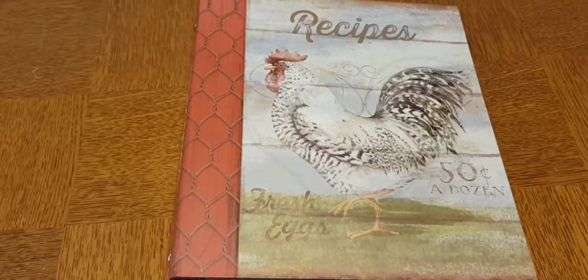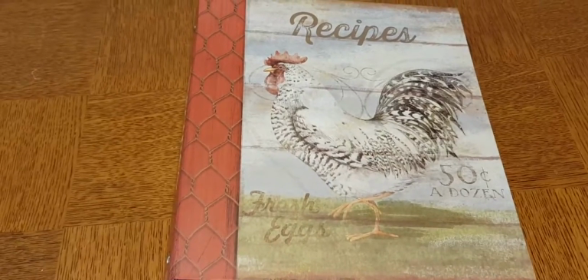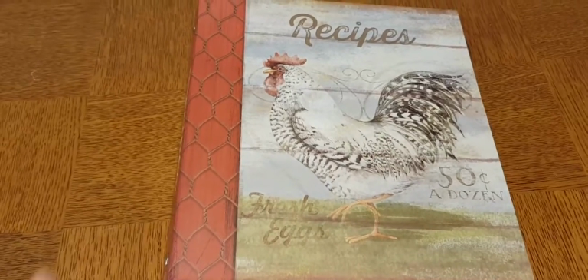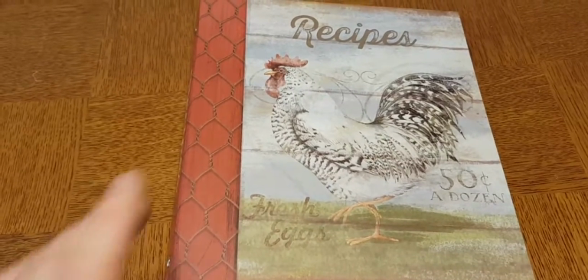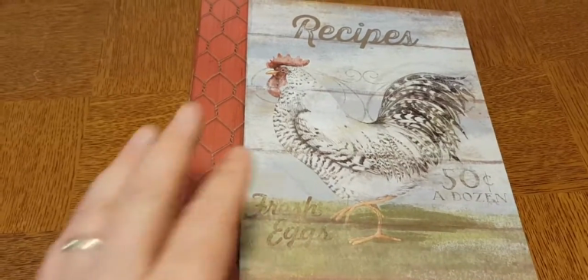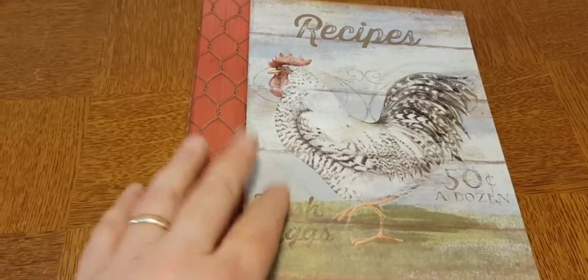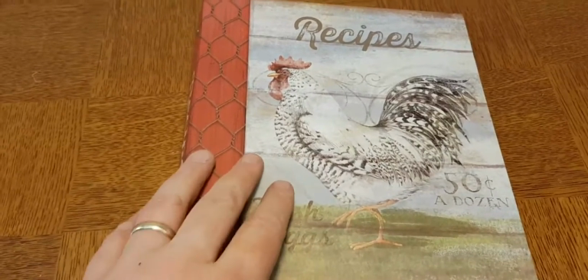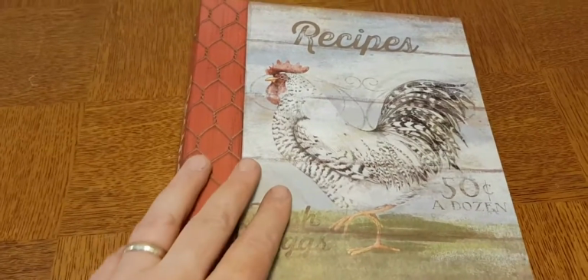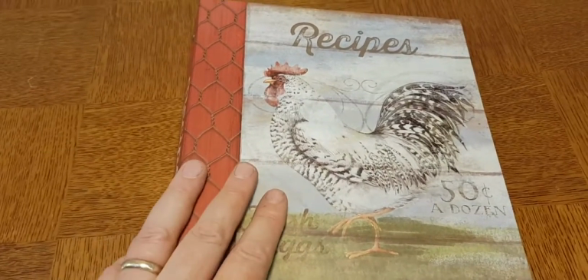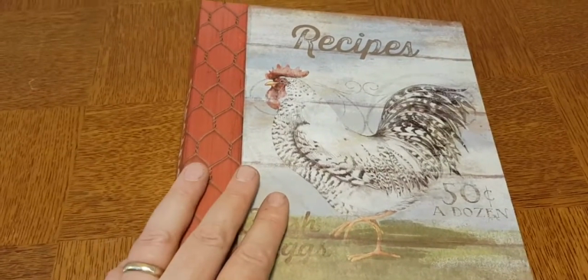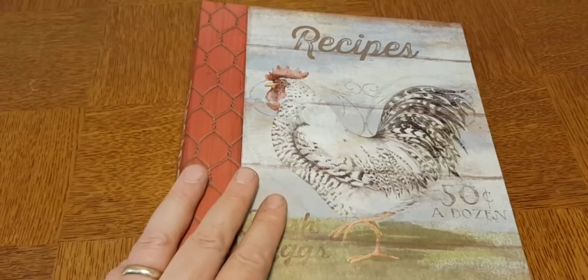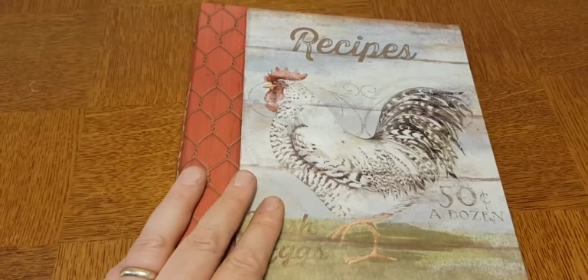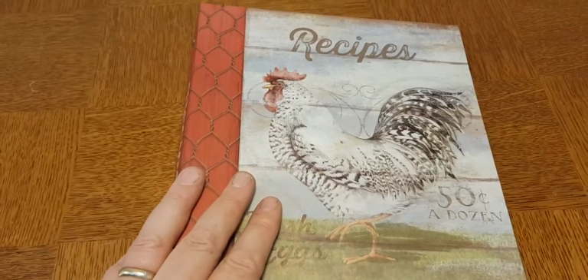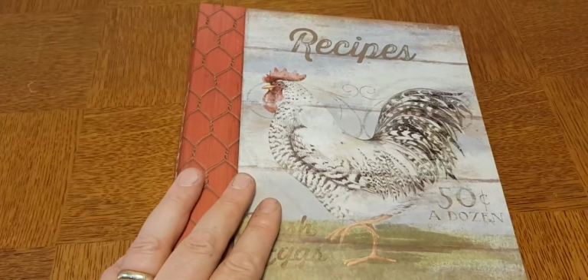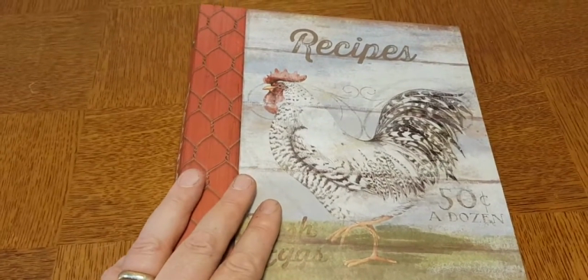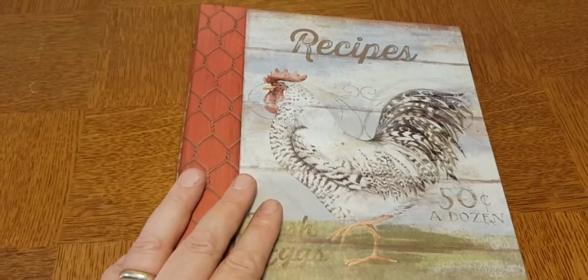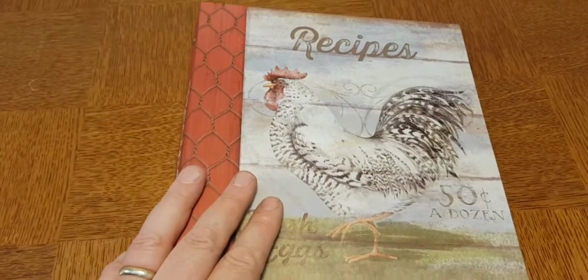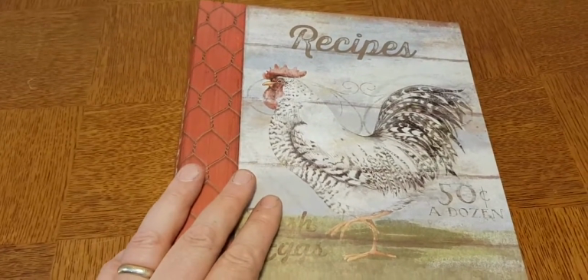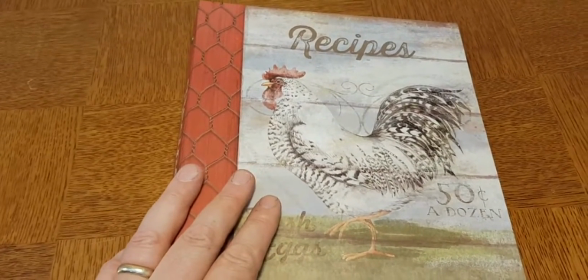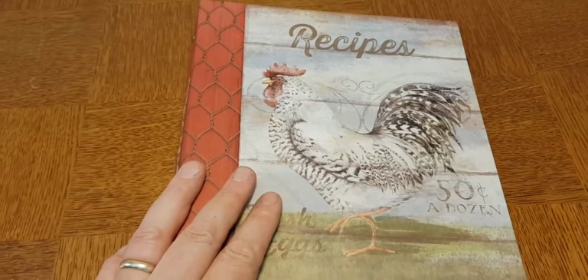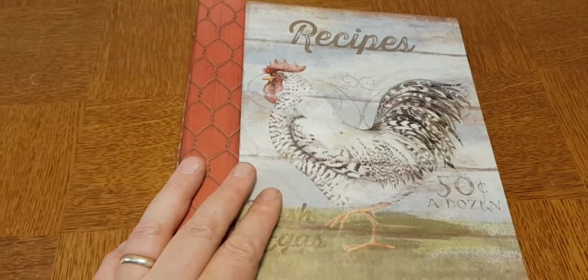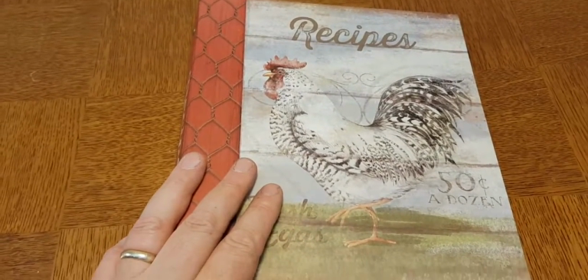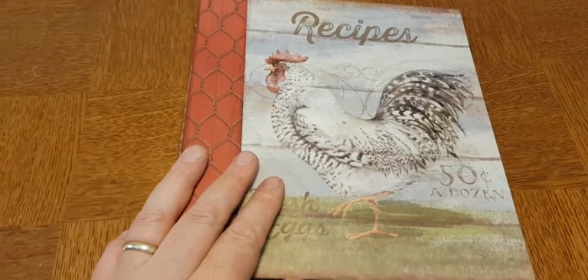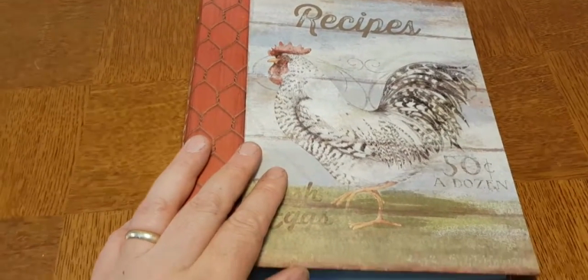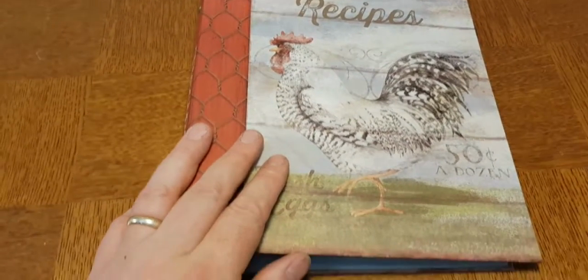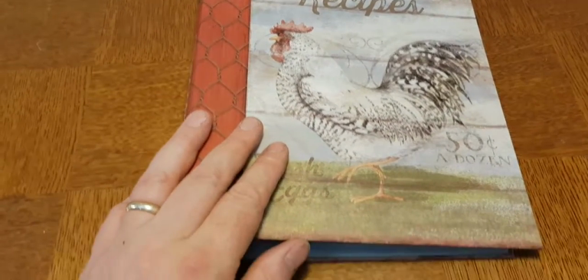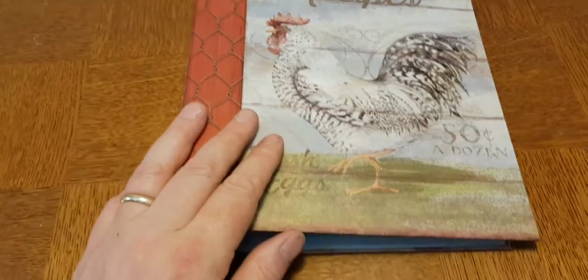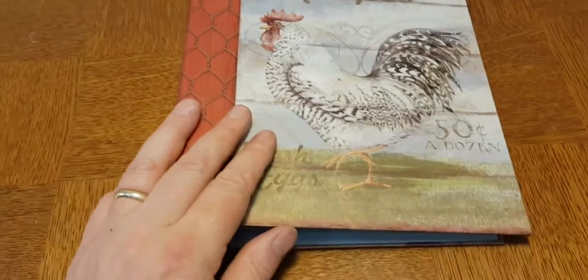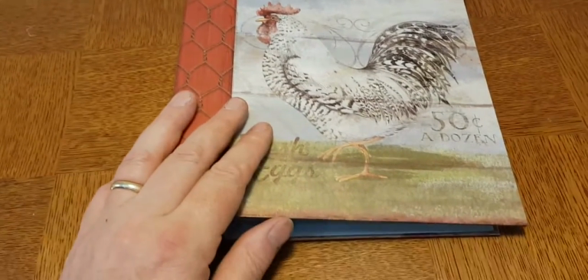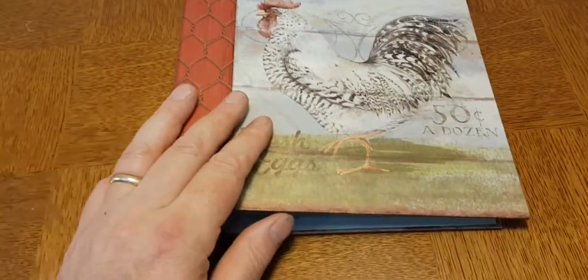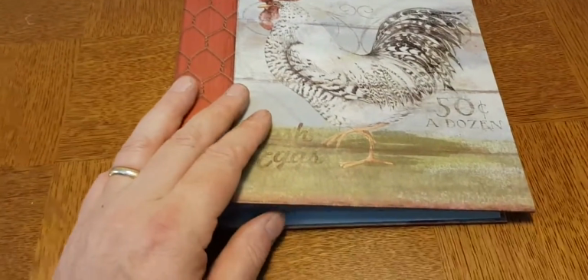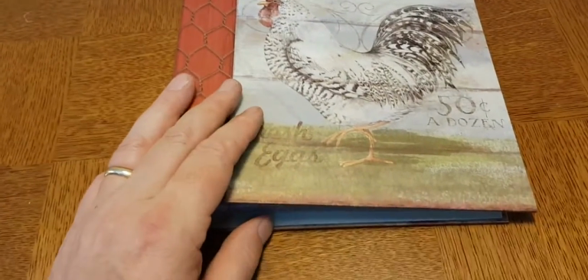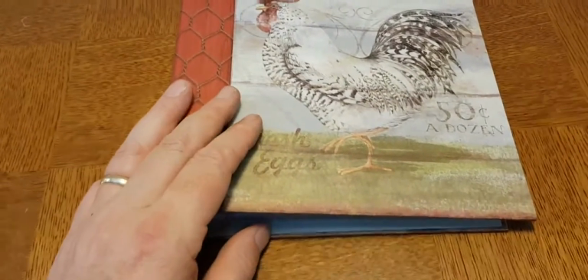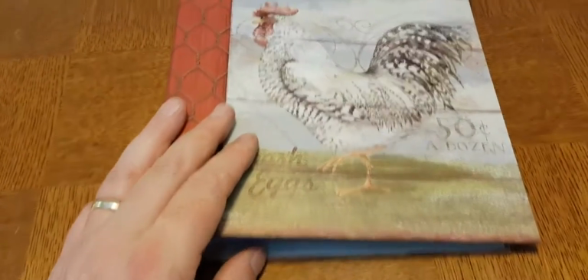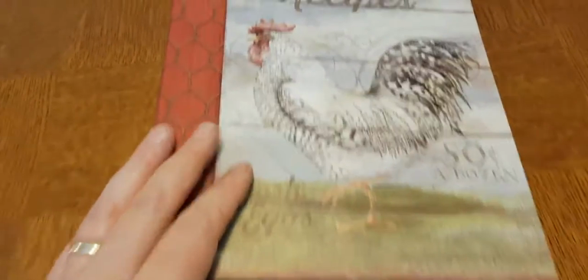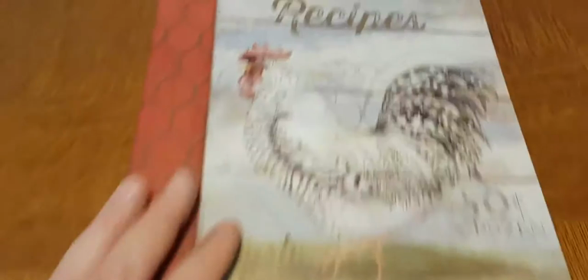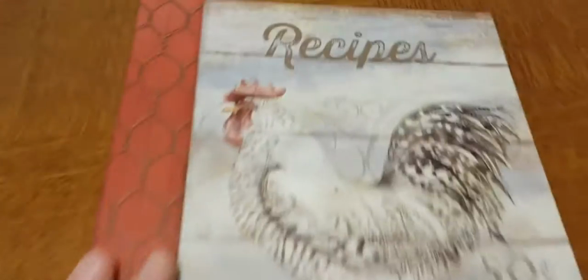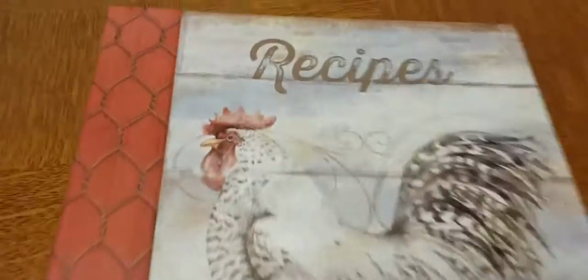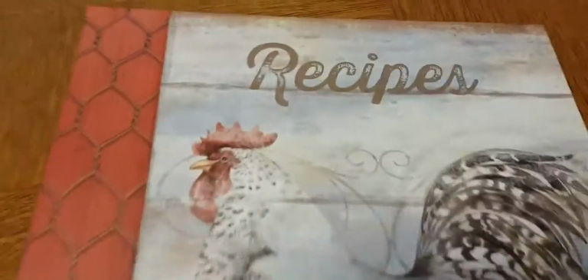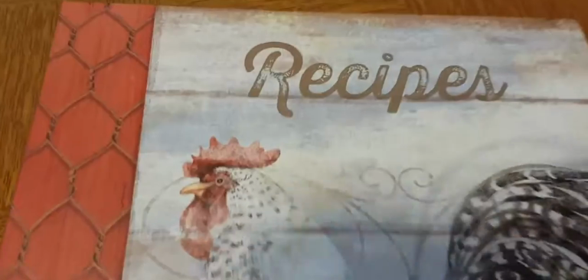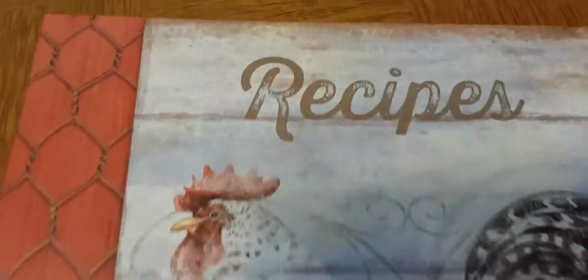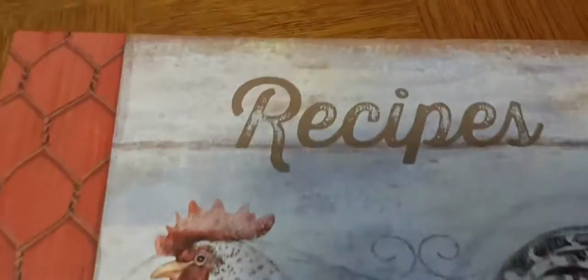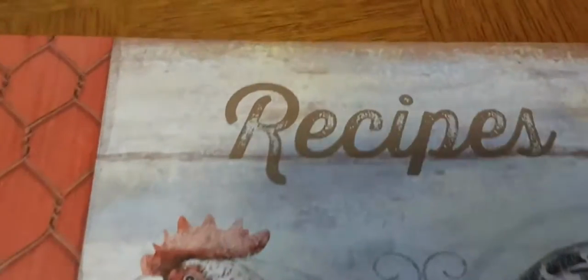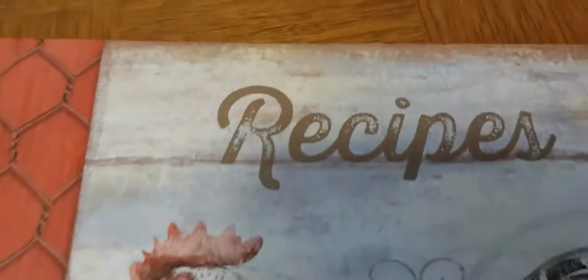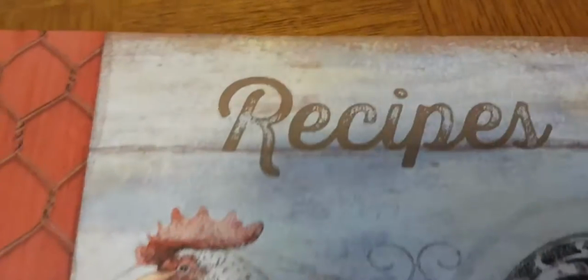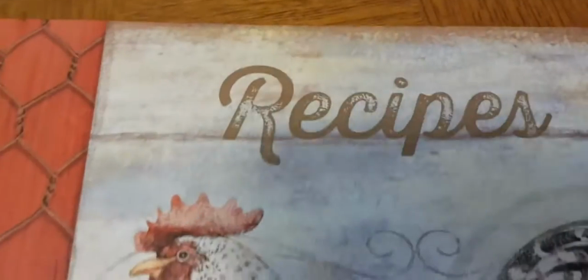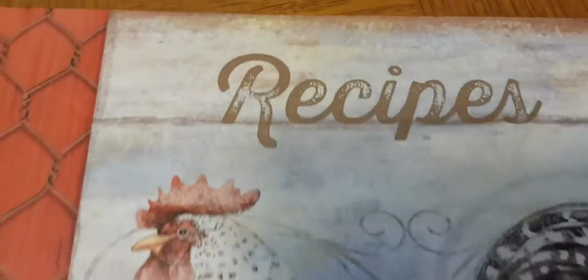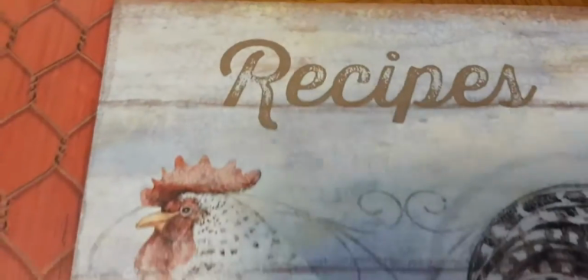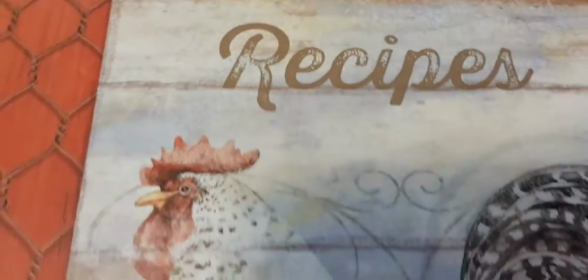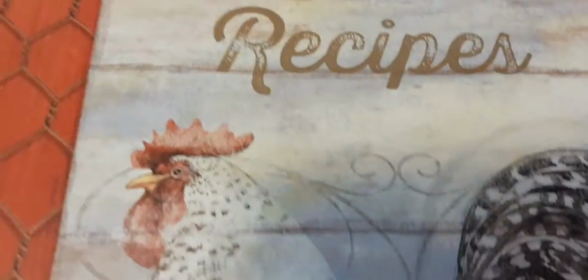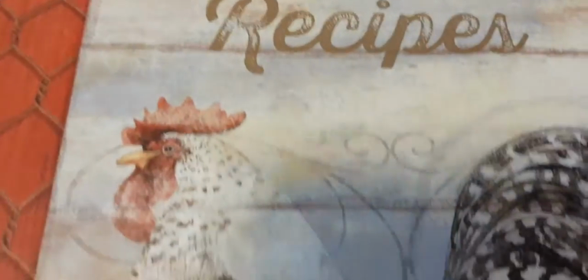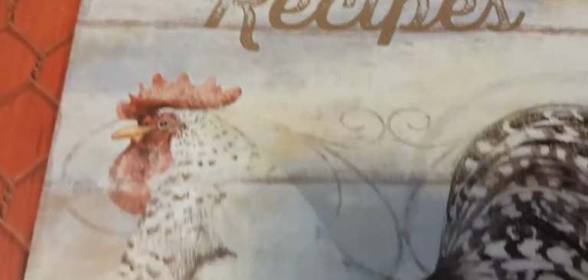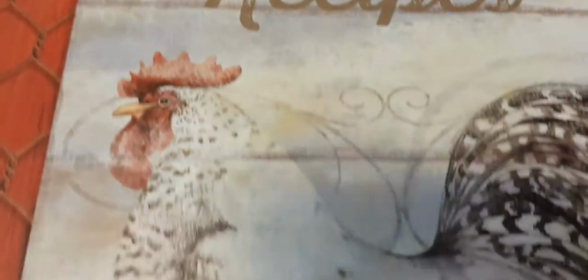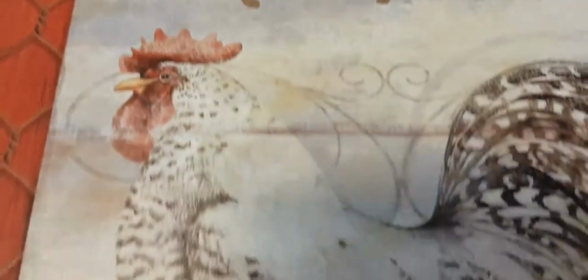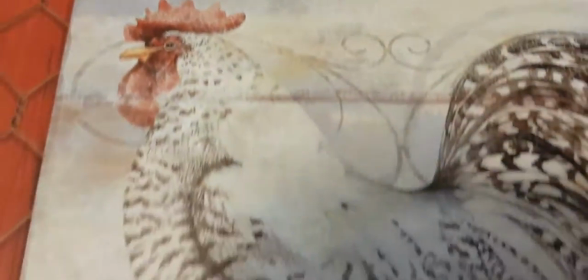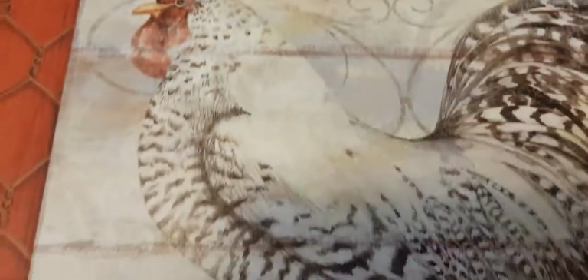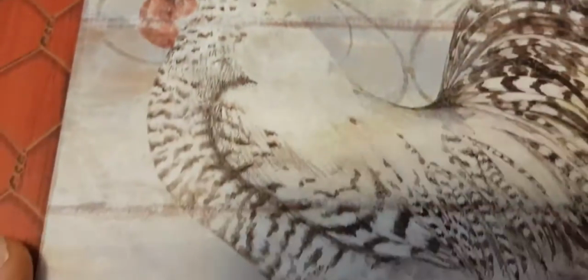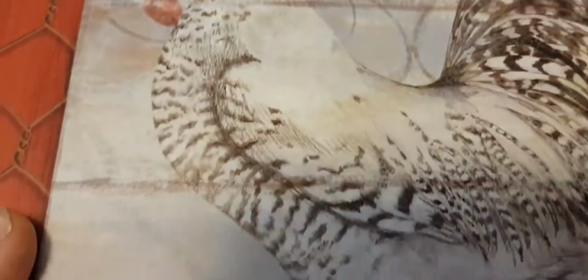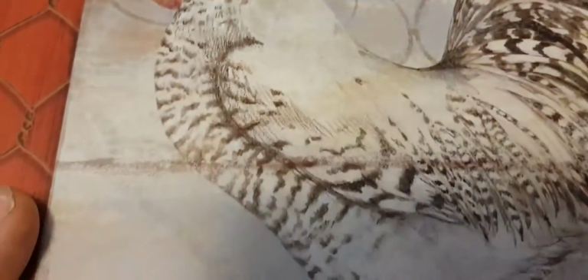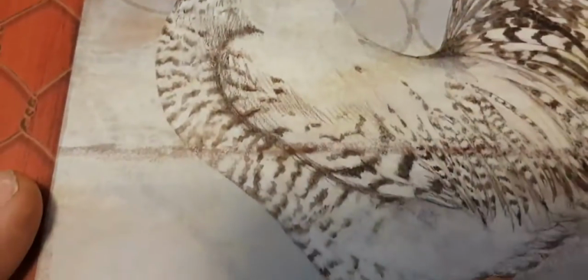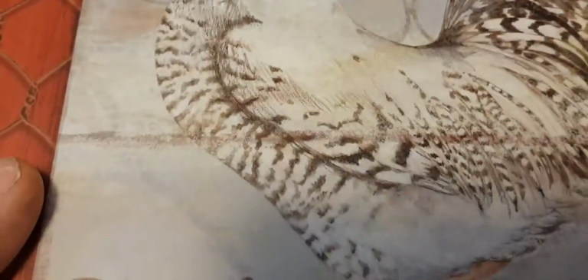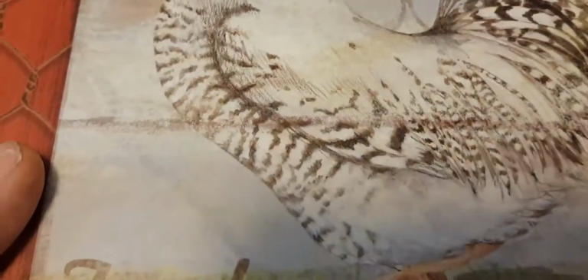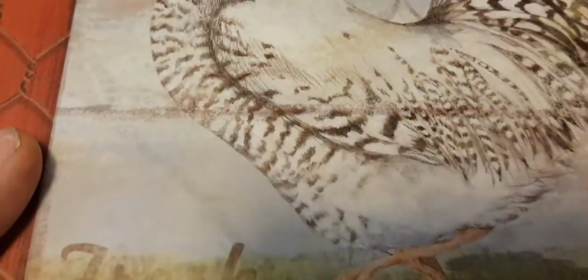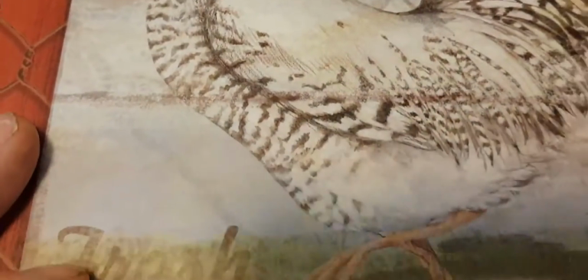This is a rooster-themed recipe binder. It's a half pager. It's kind of a rustic look to it.